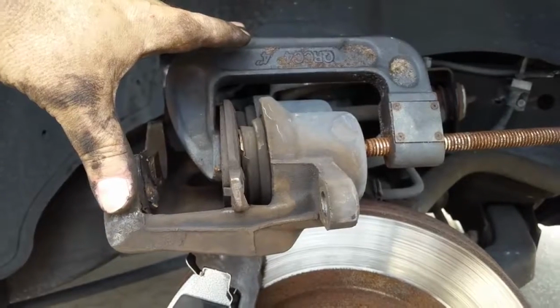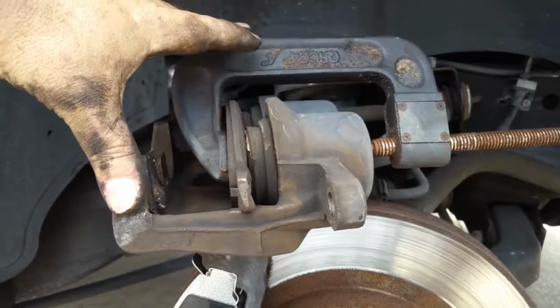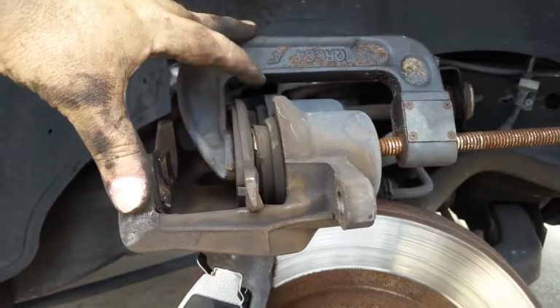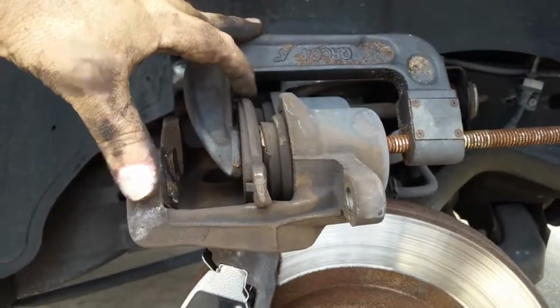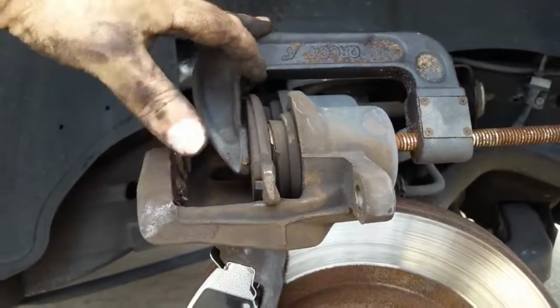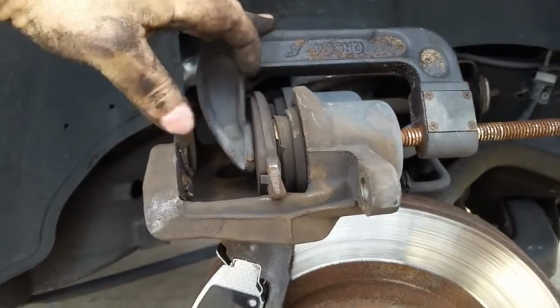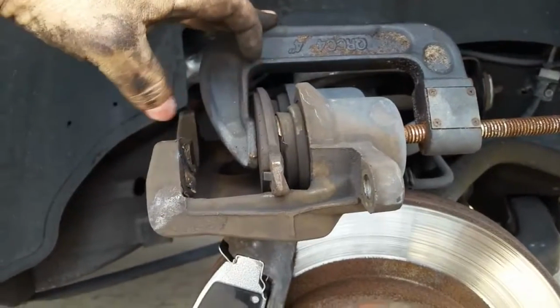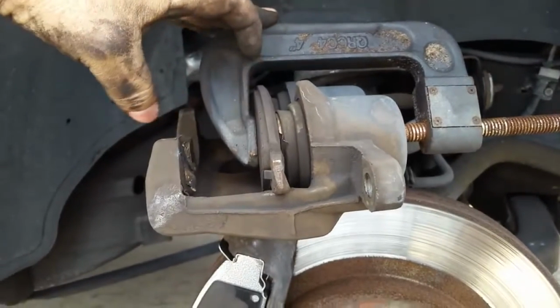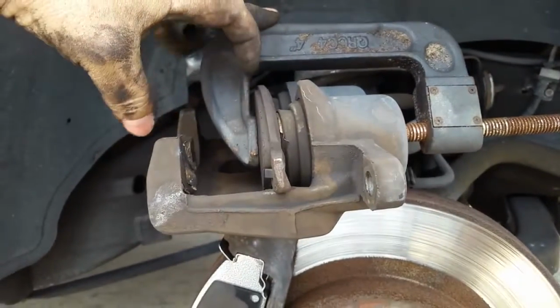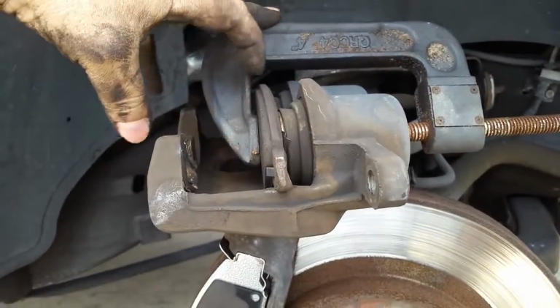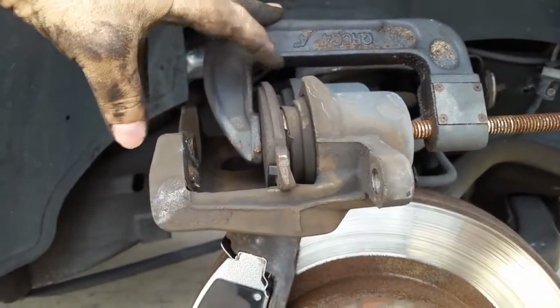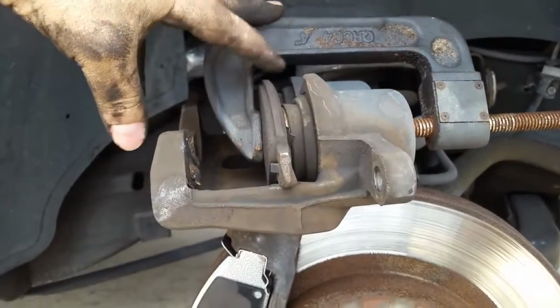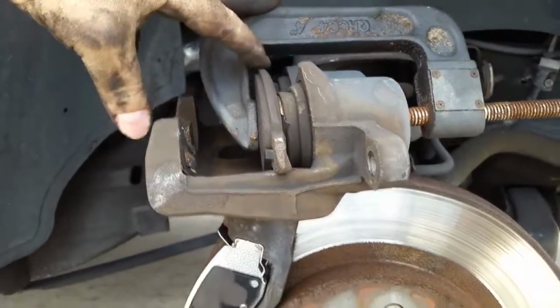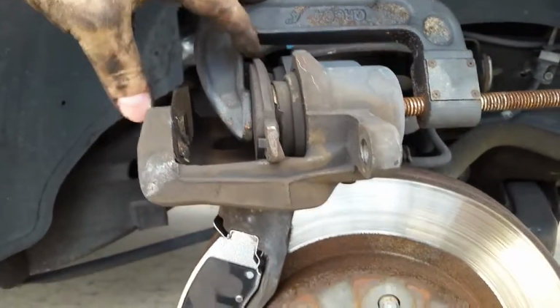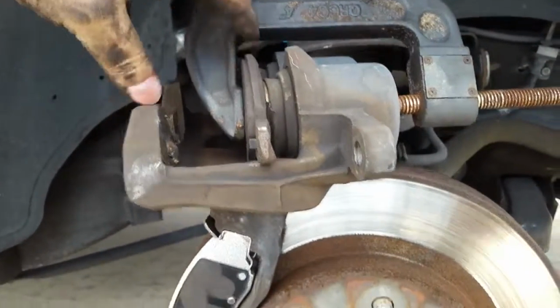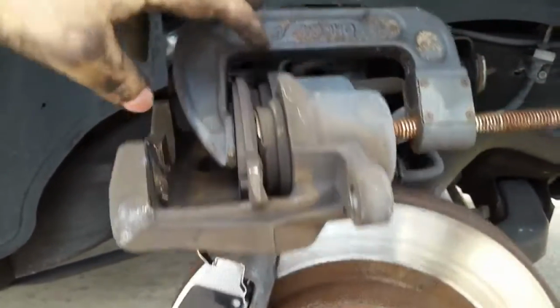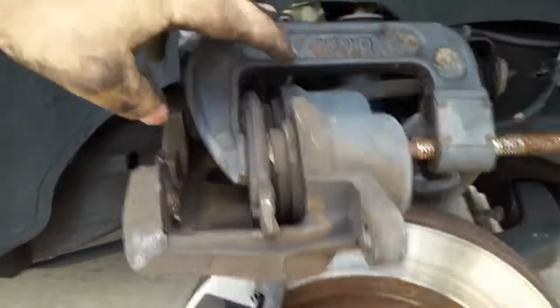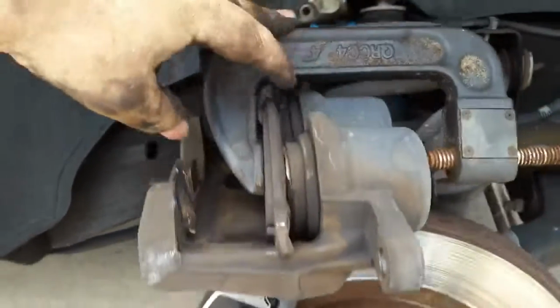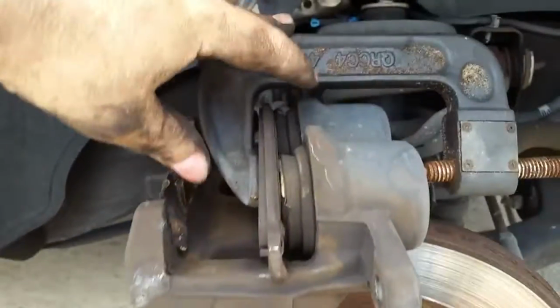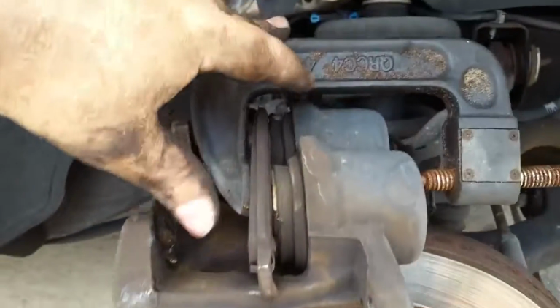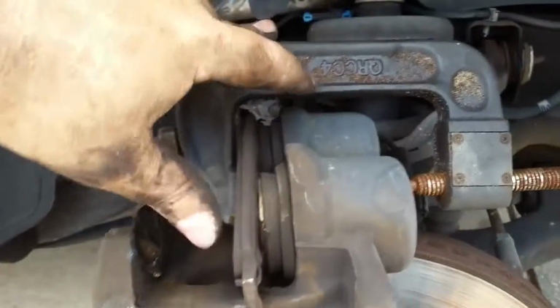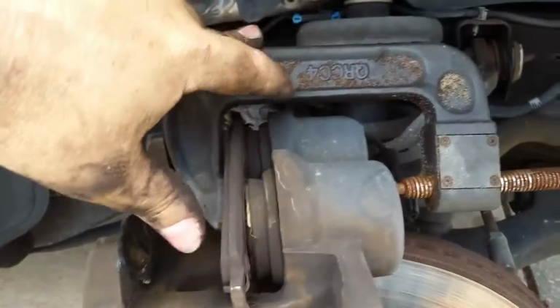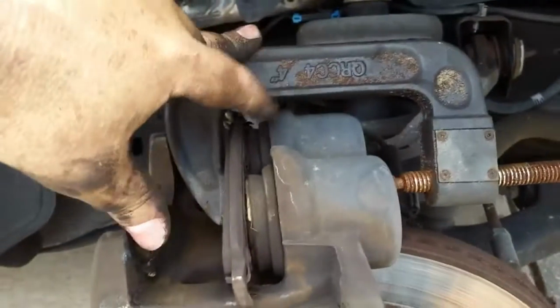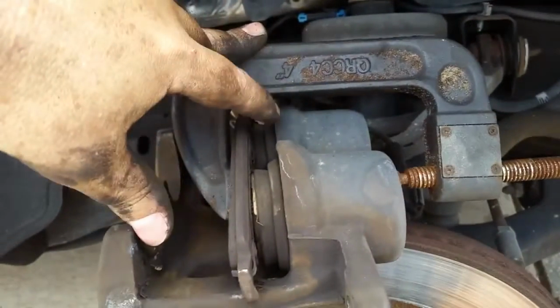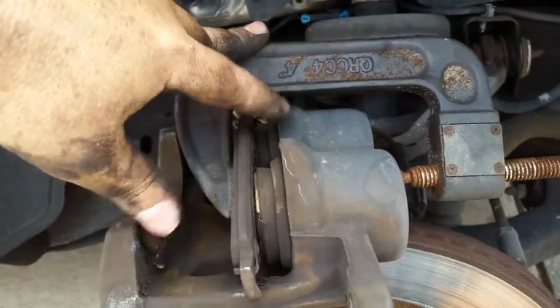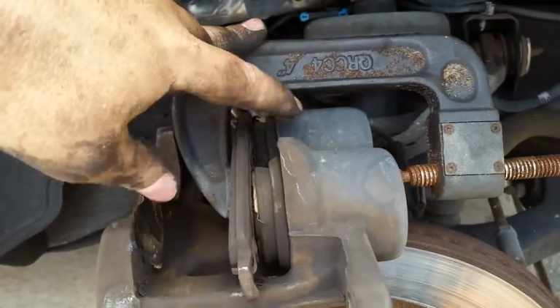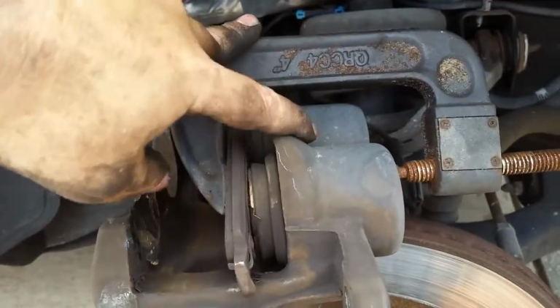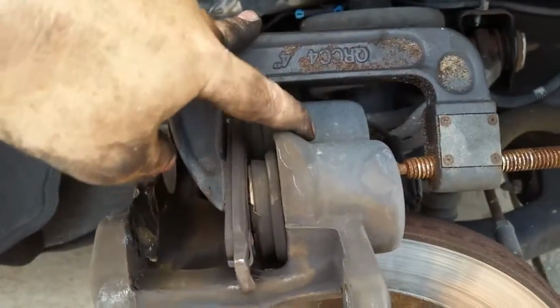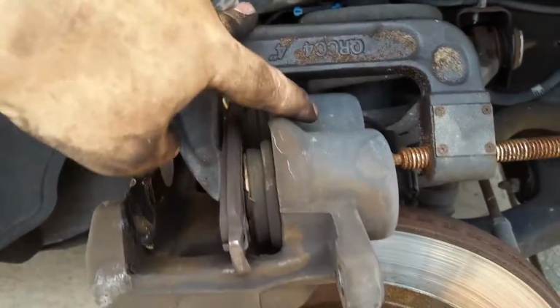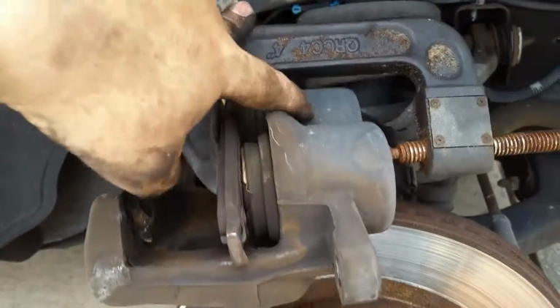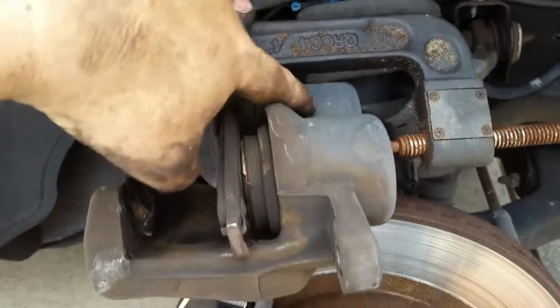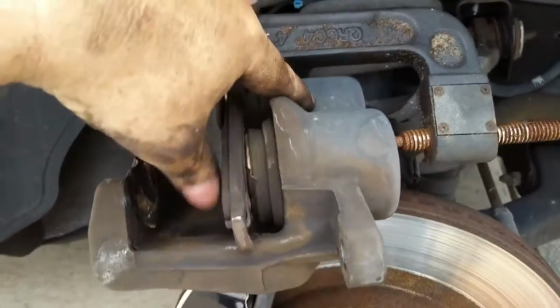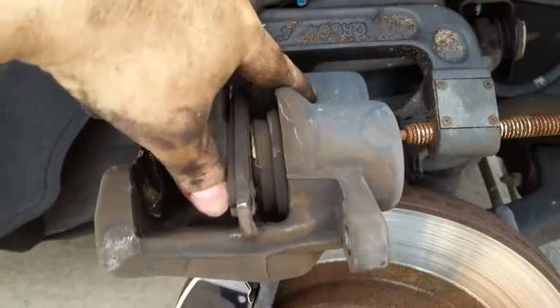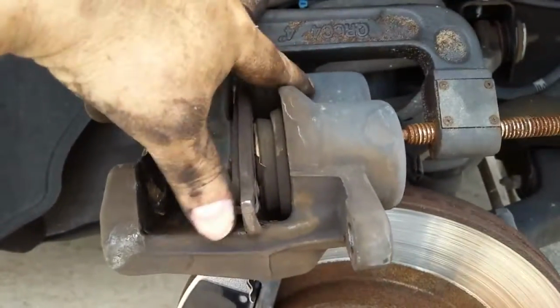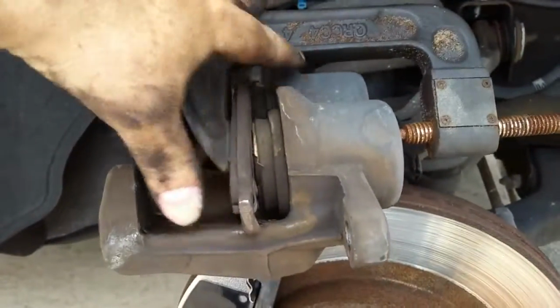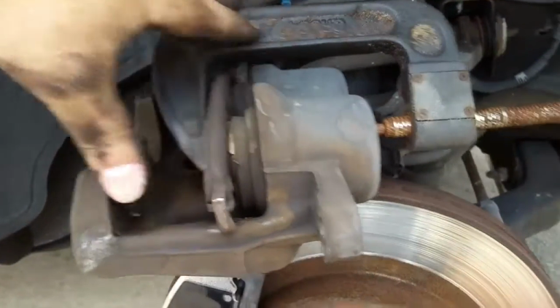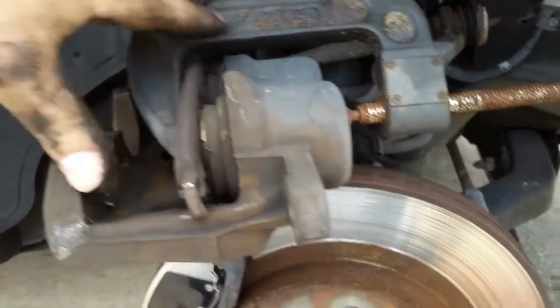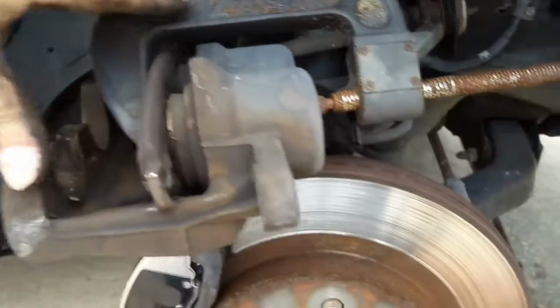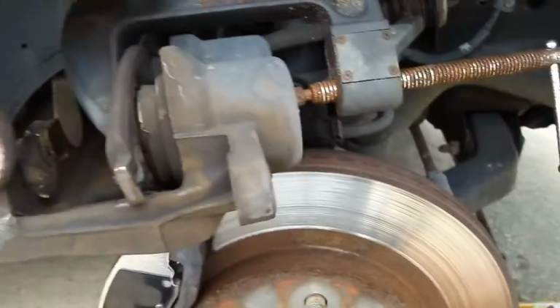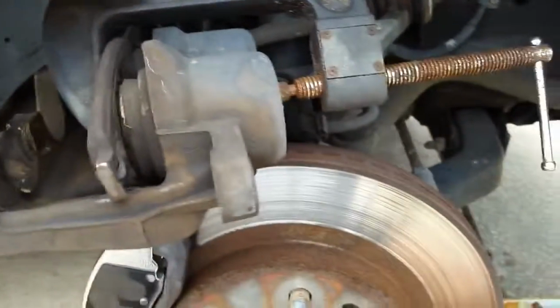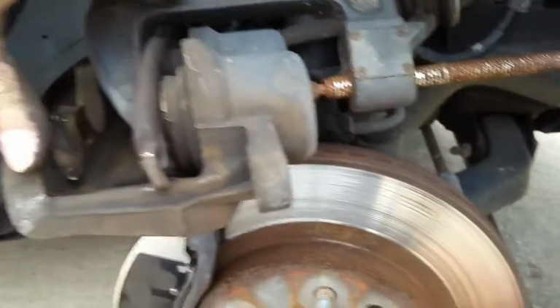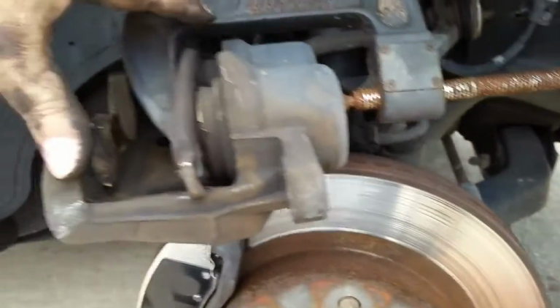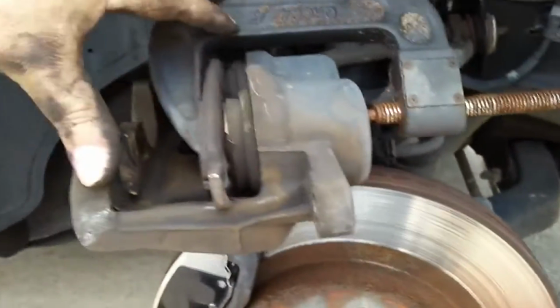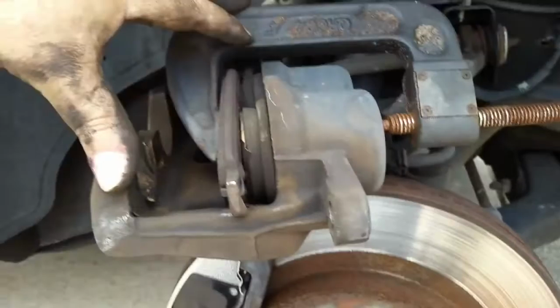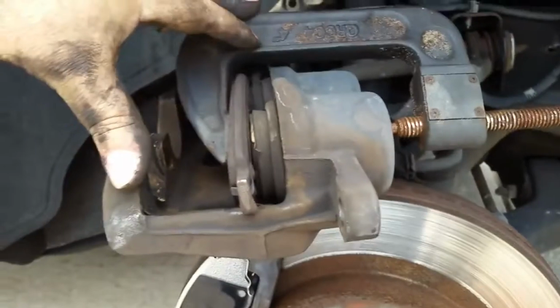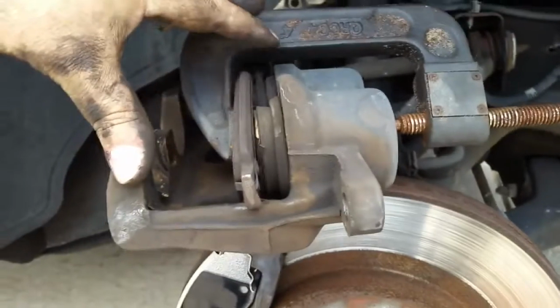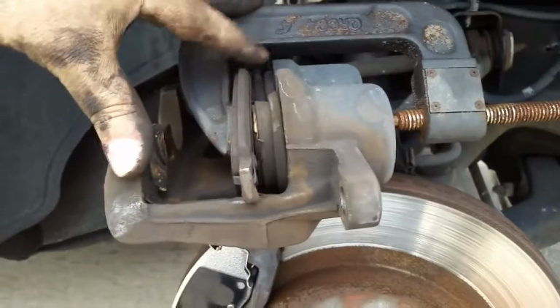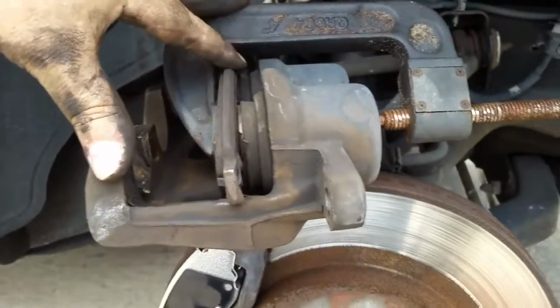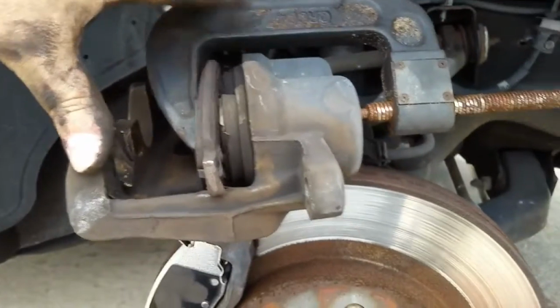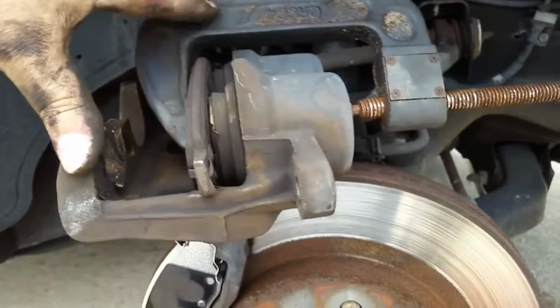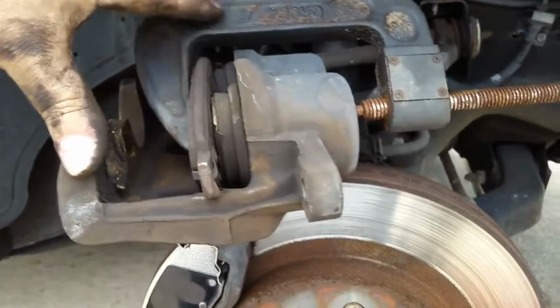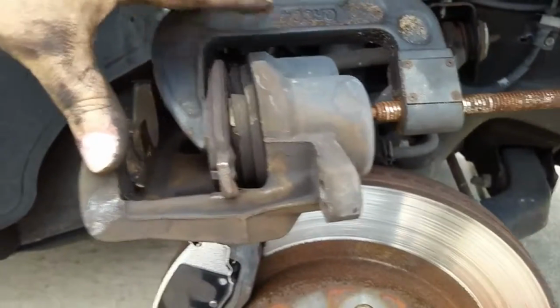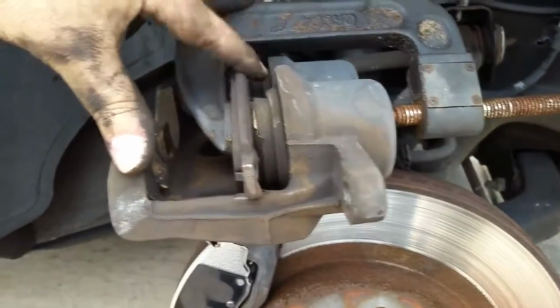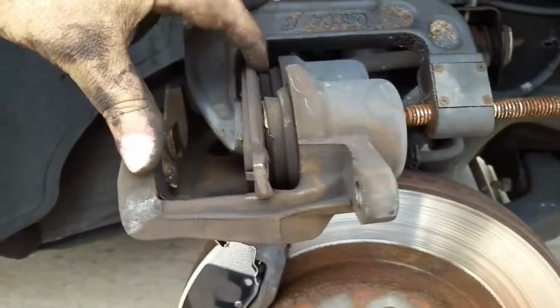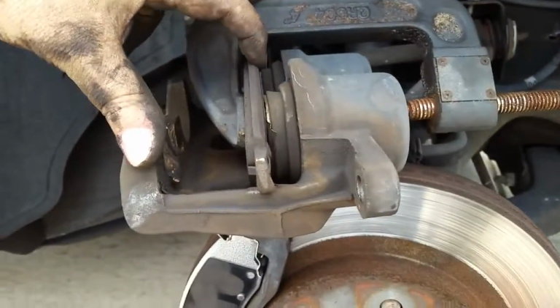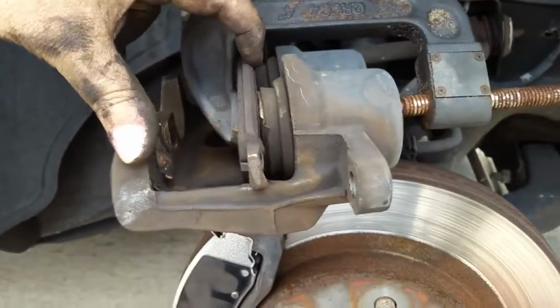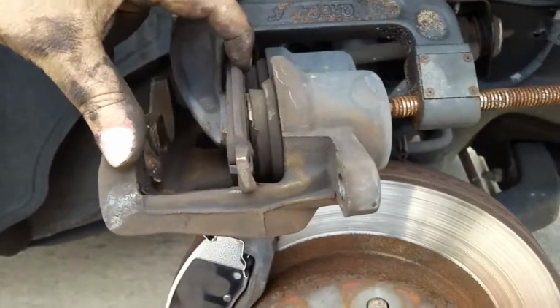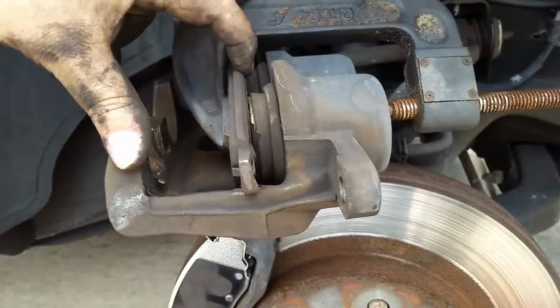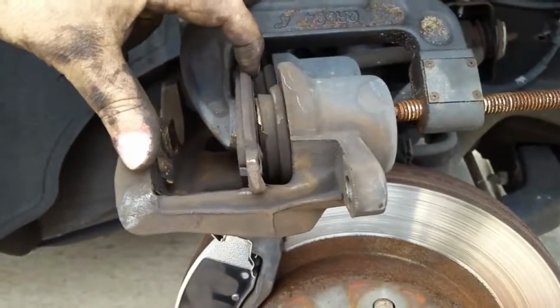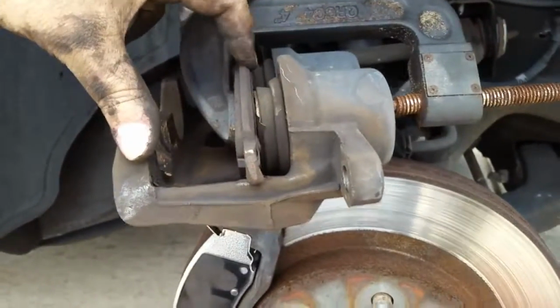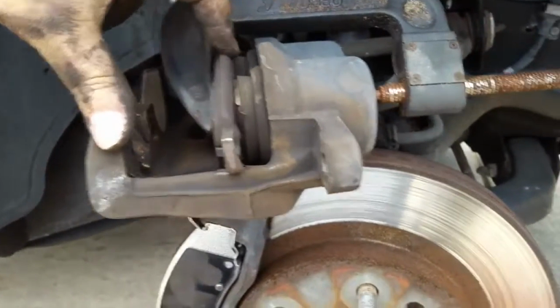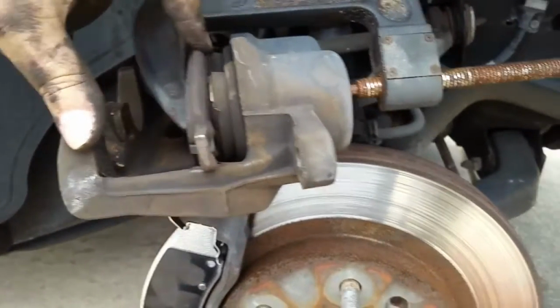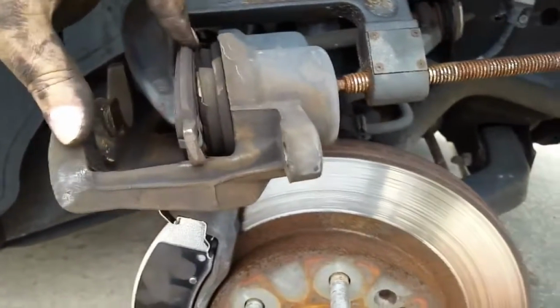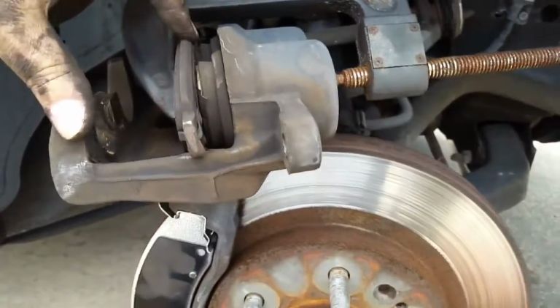Hey, what's up guys. Tip of the day: you got a dual piston caliper and you want to compress the pistons there.